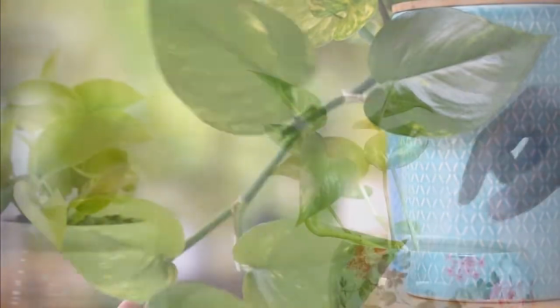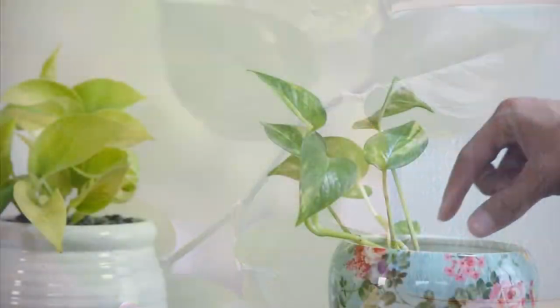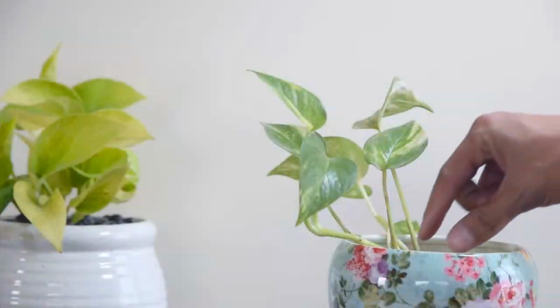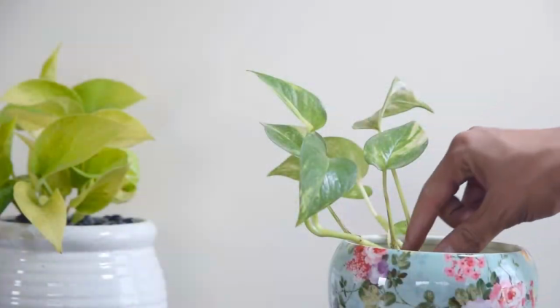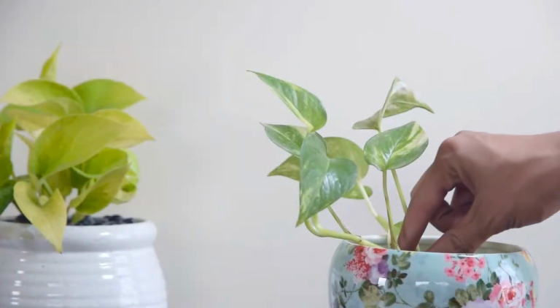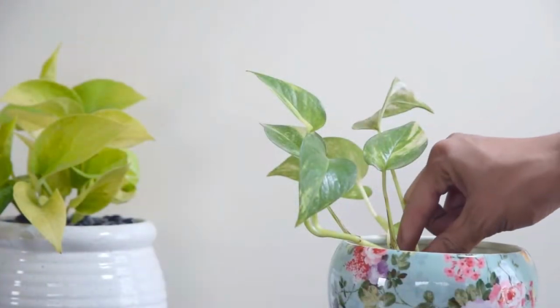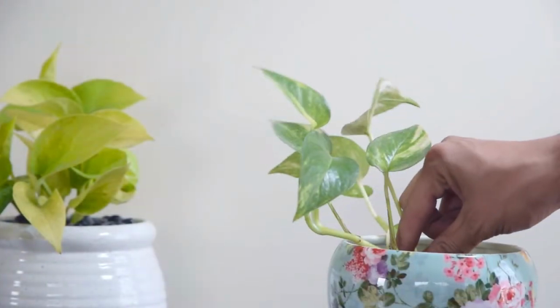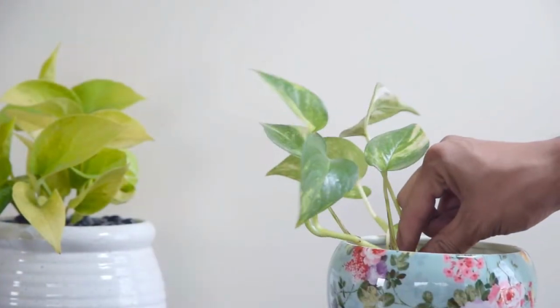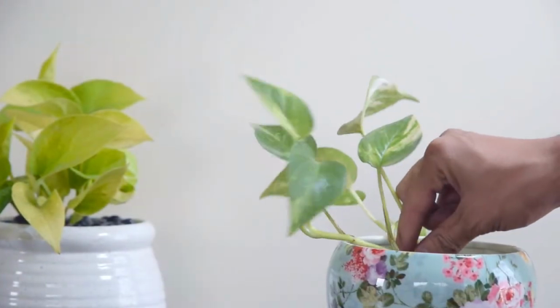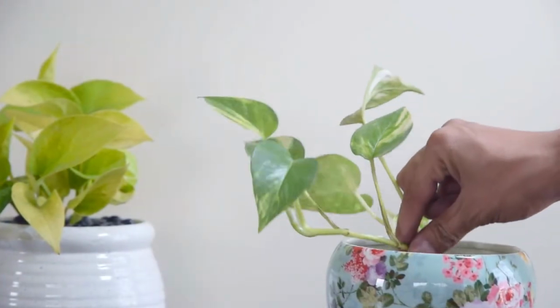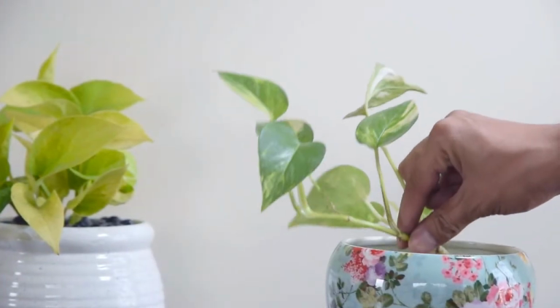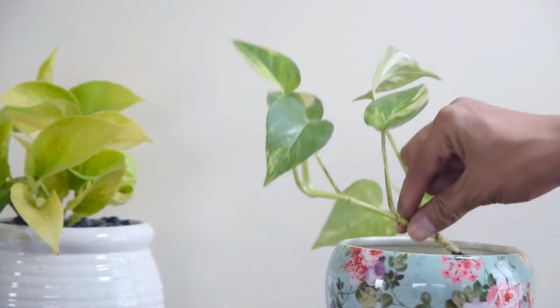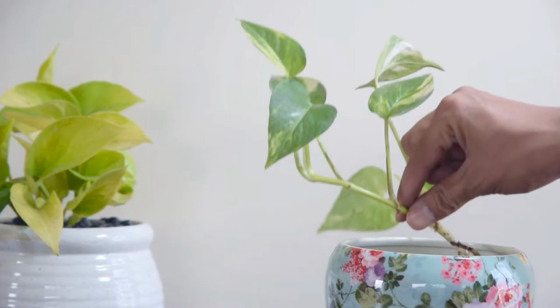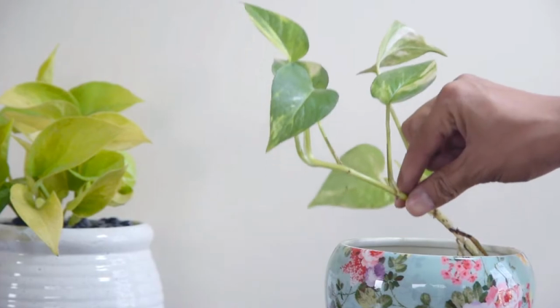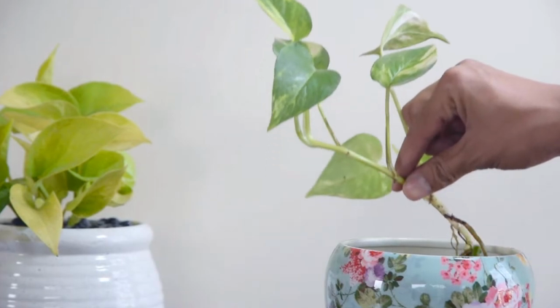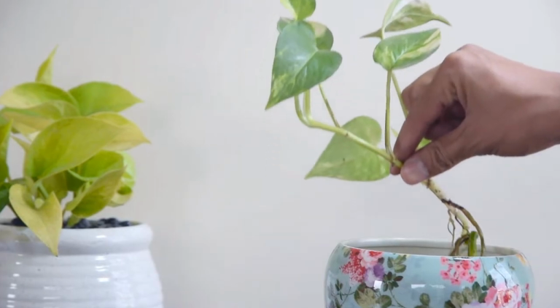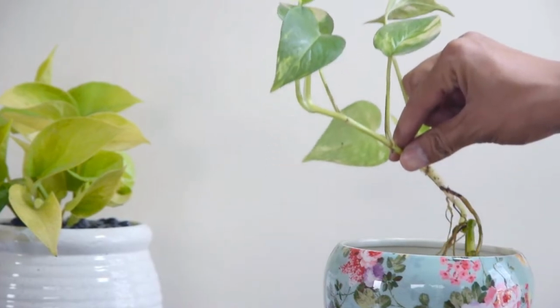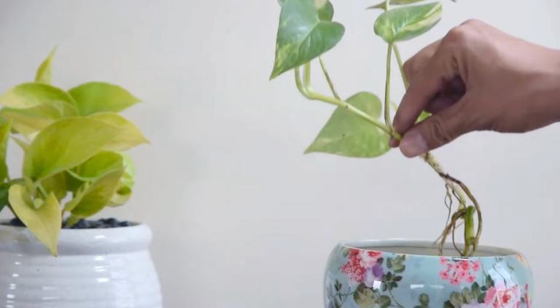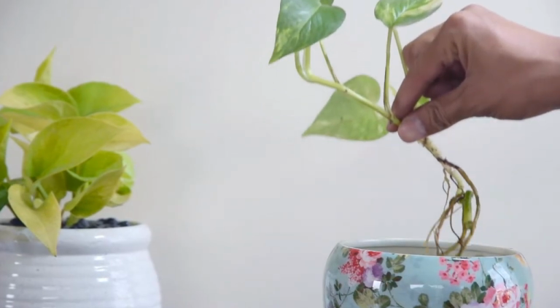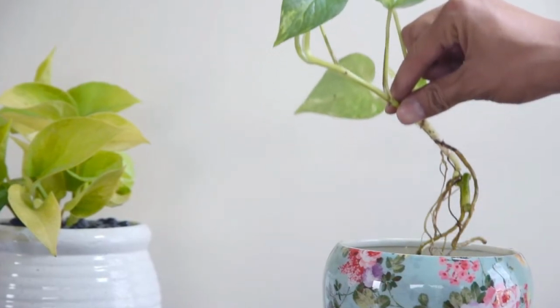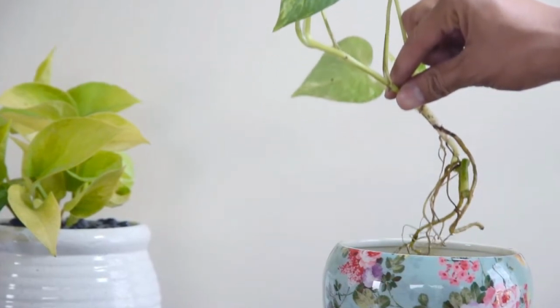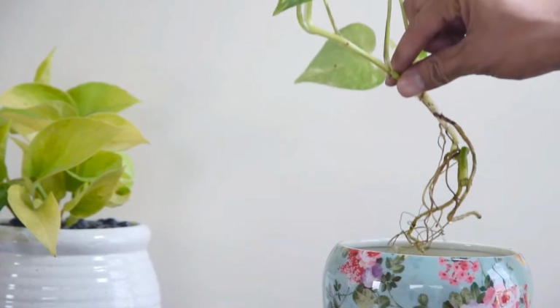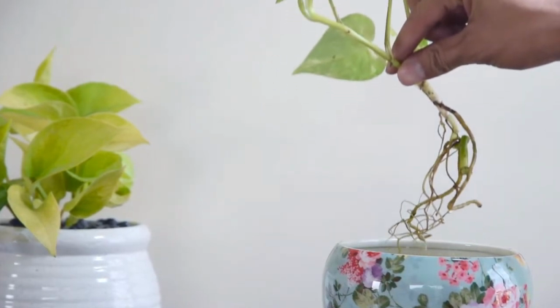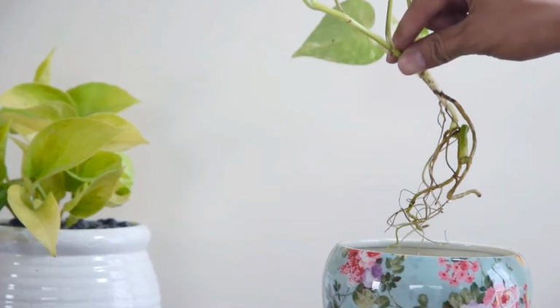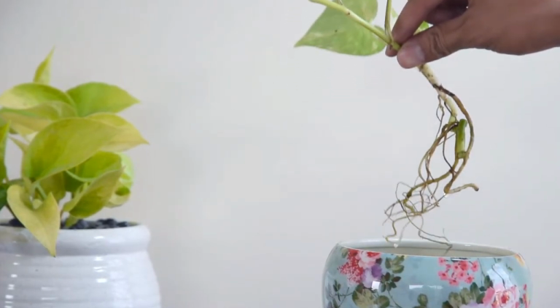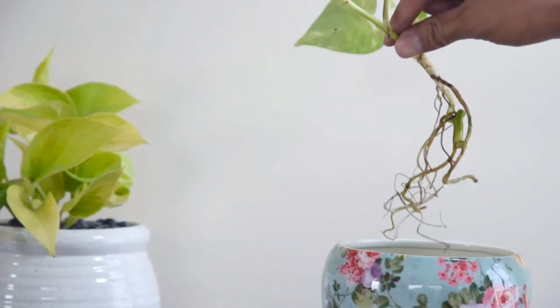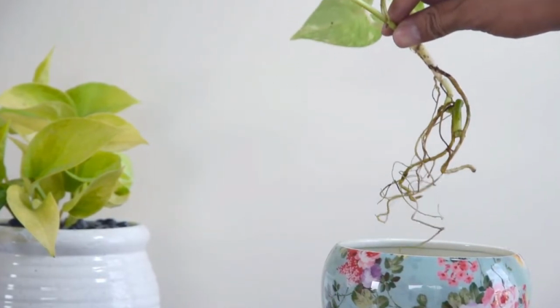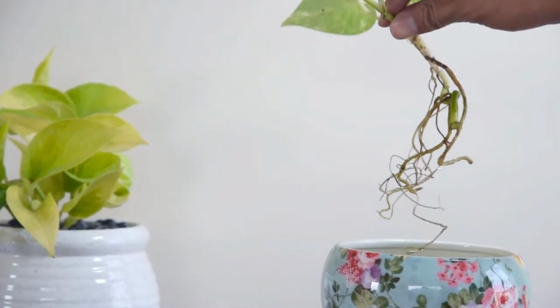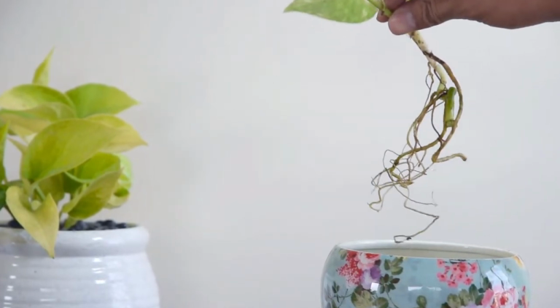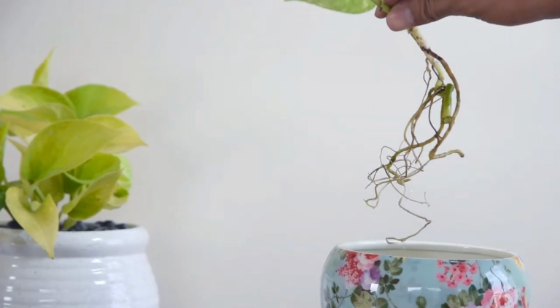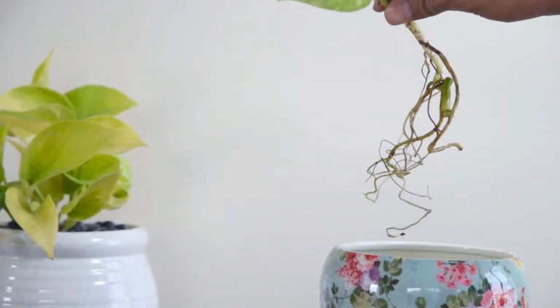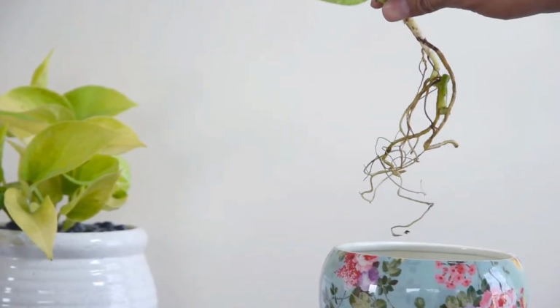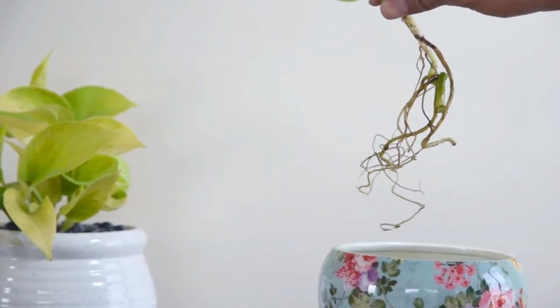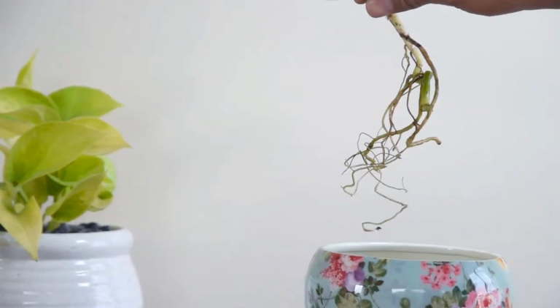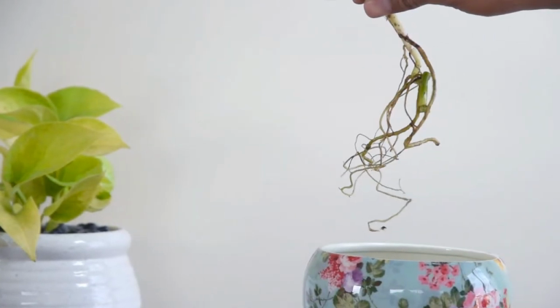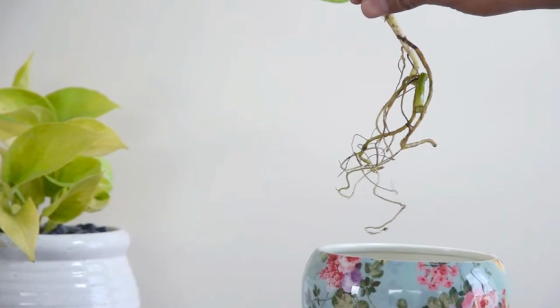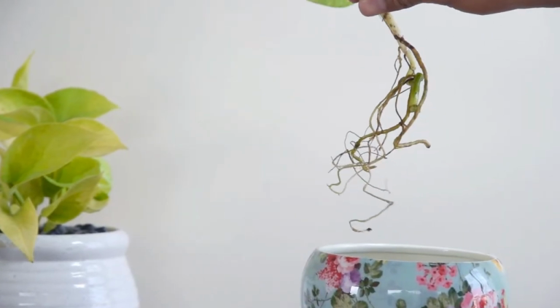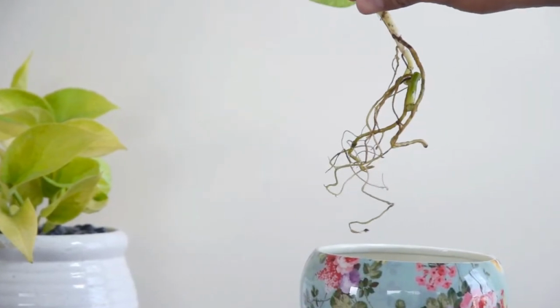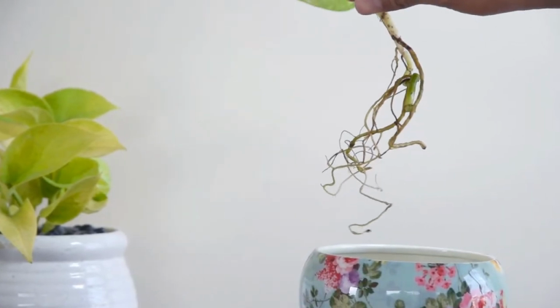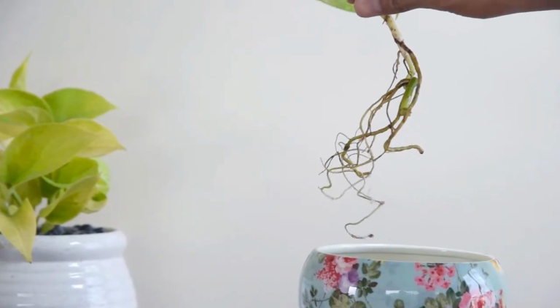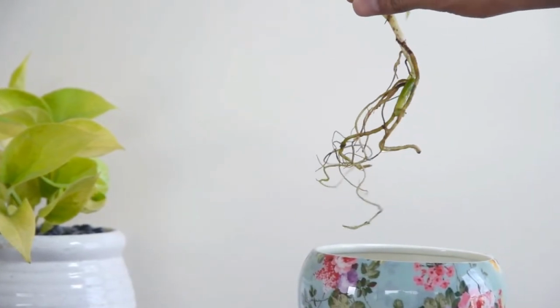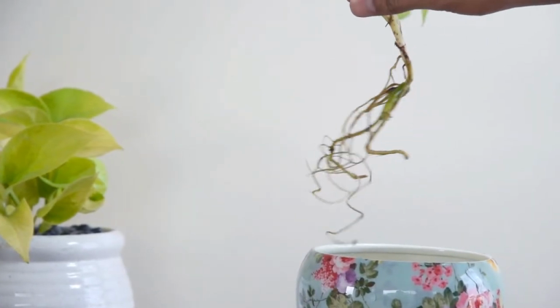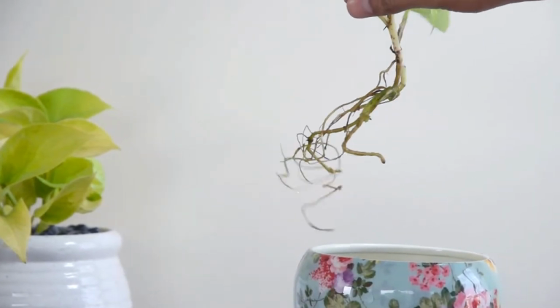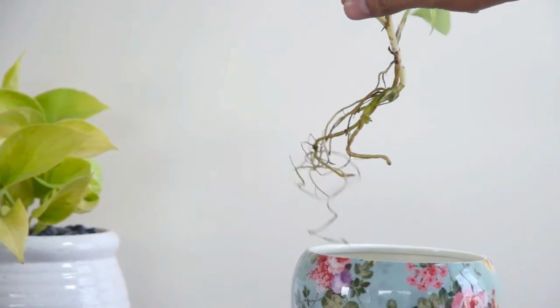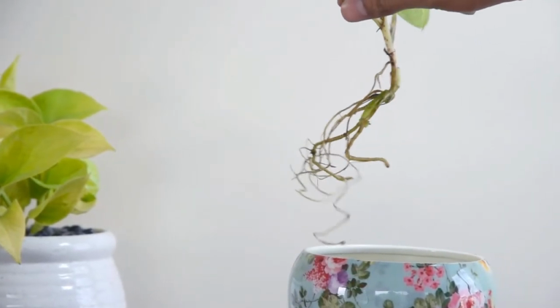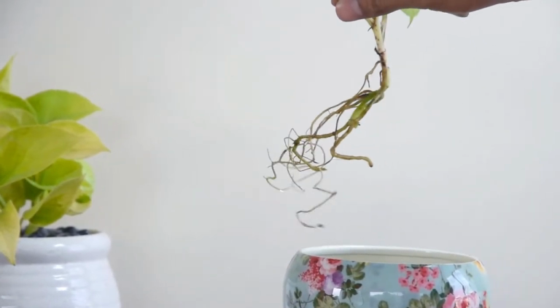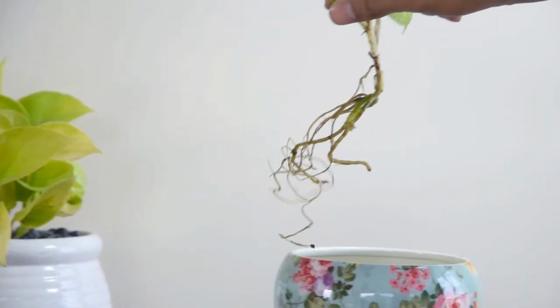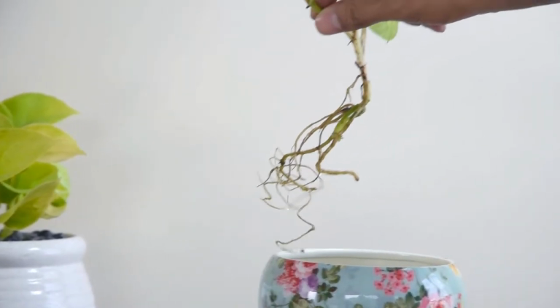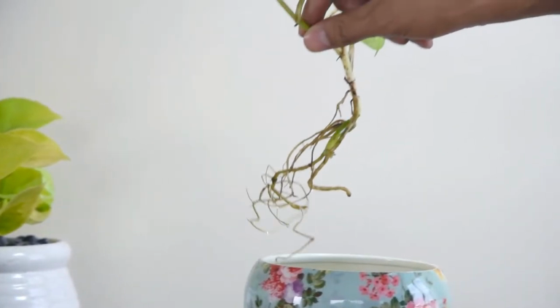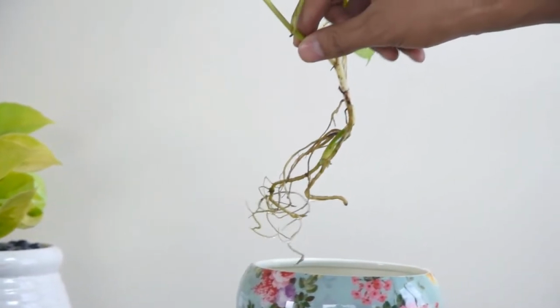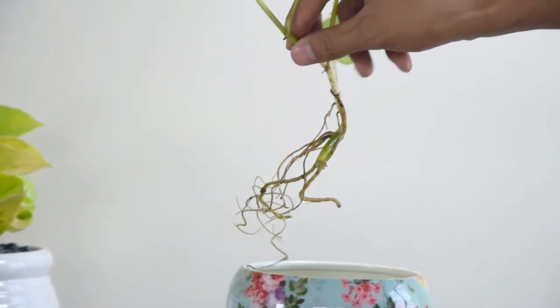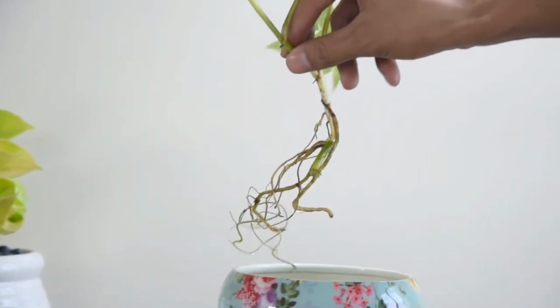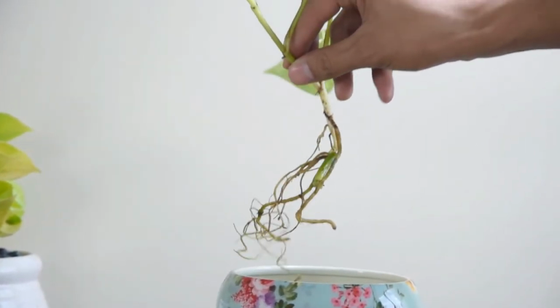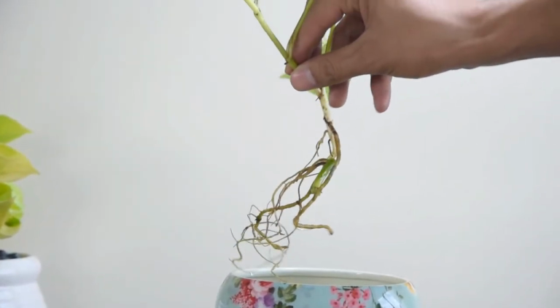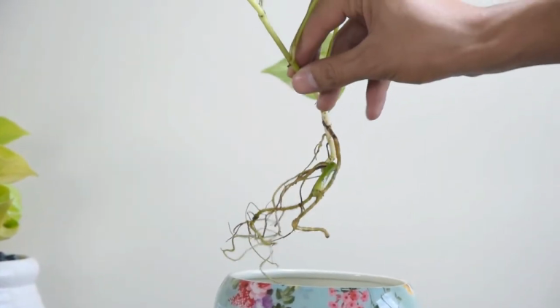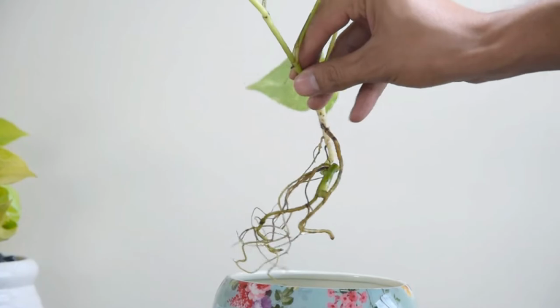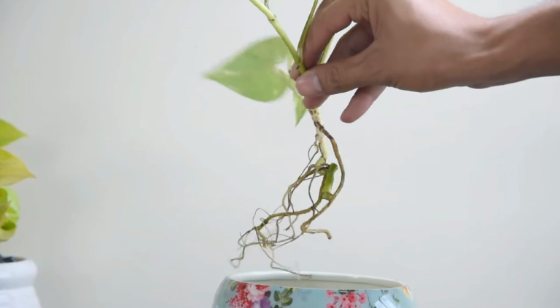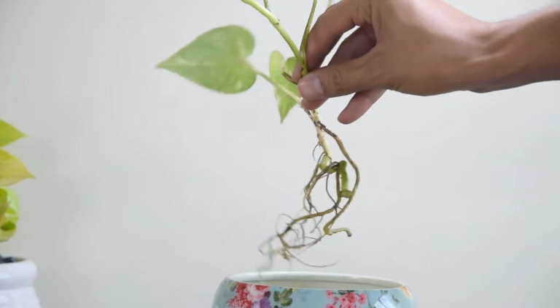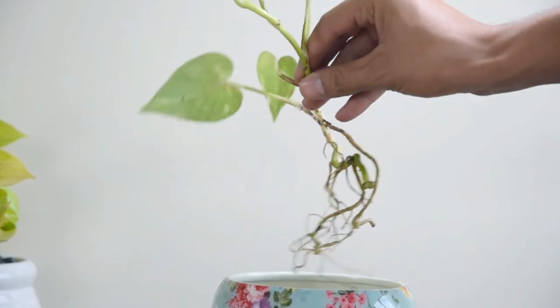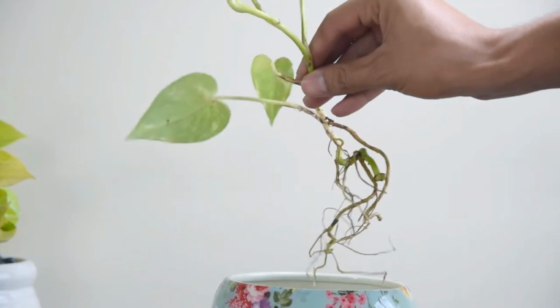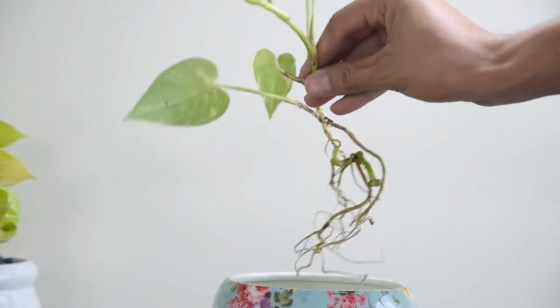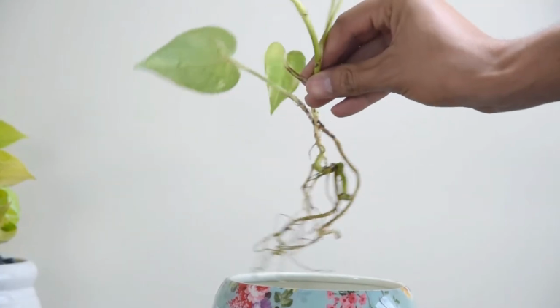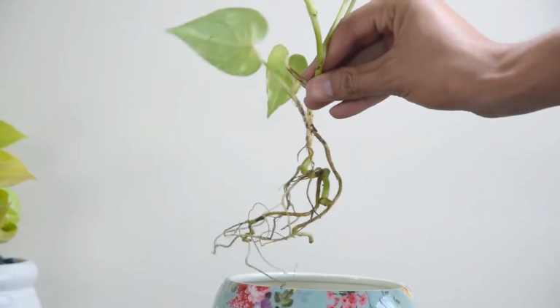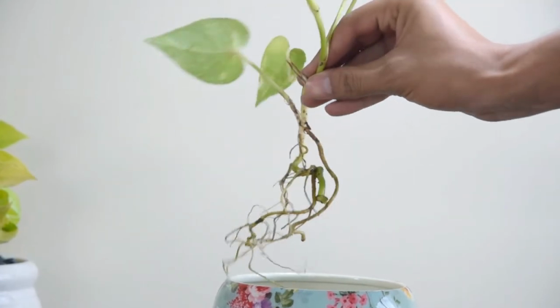You can propagate the plant both in water and soil. However, the plant is not going to do well if you switch the growing medium later.